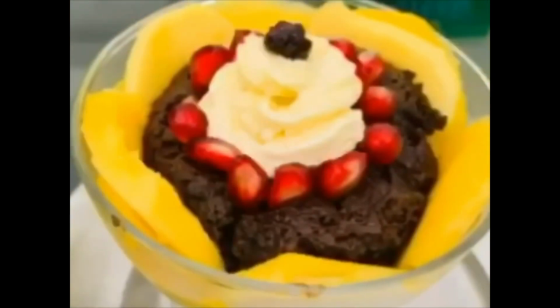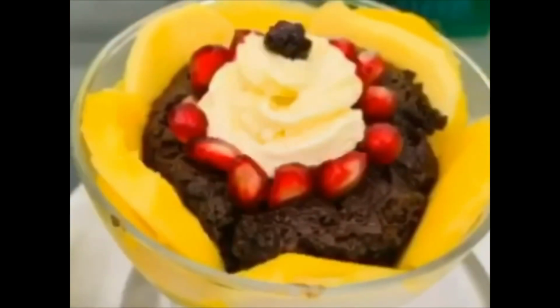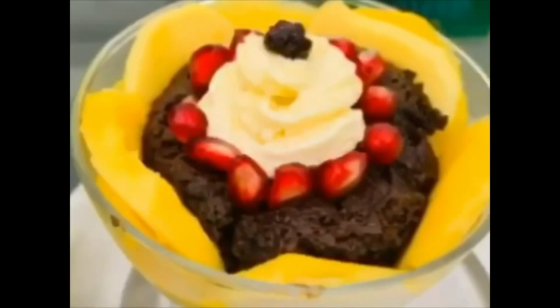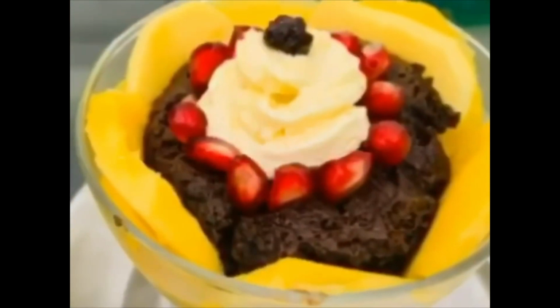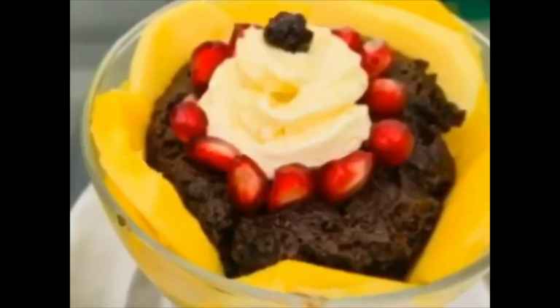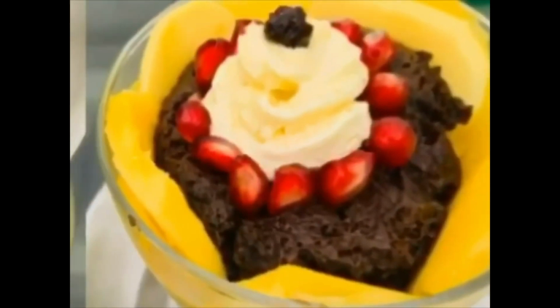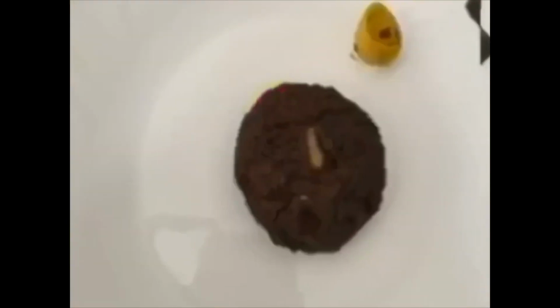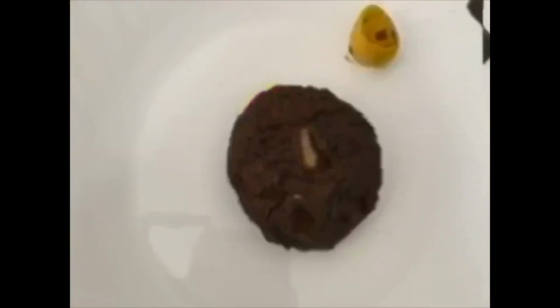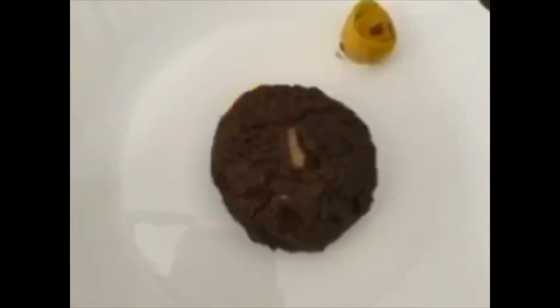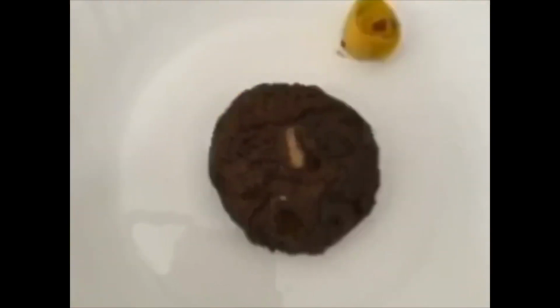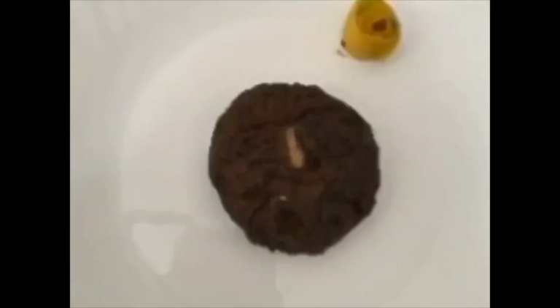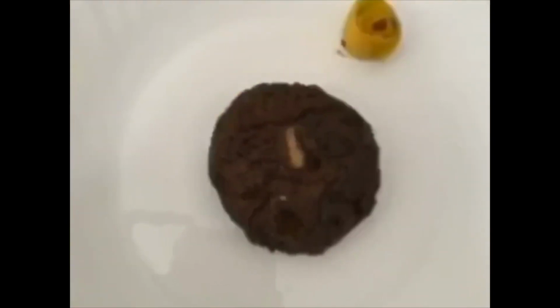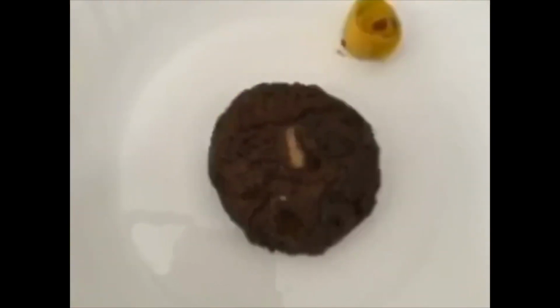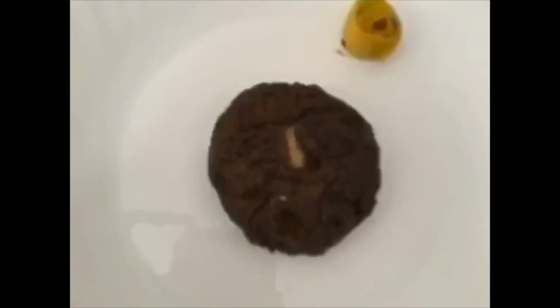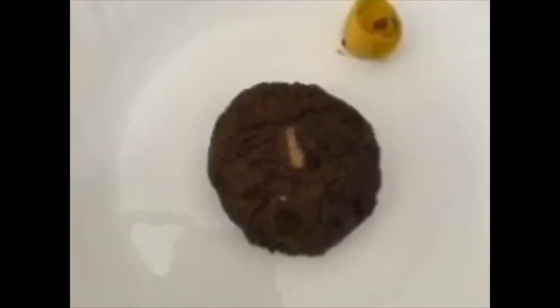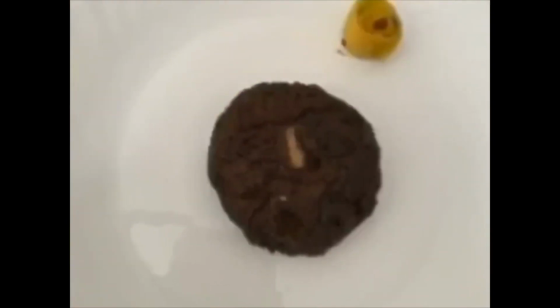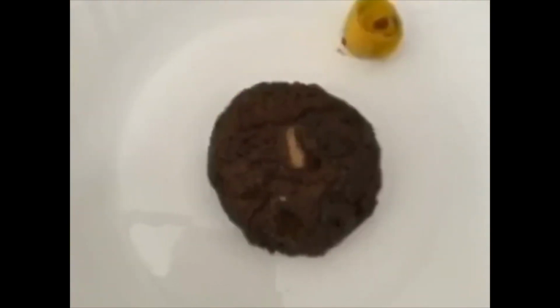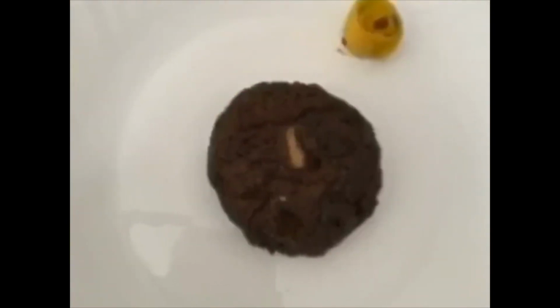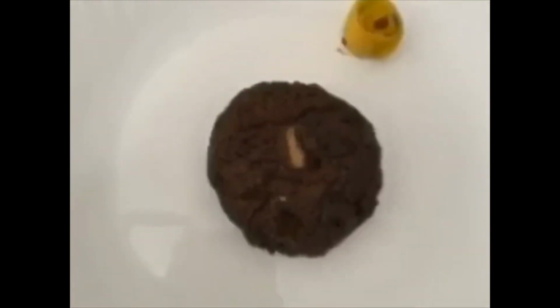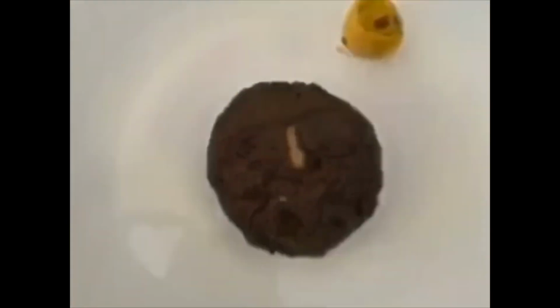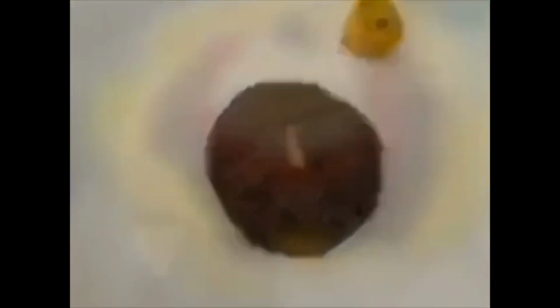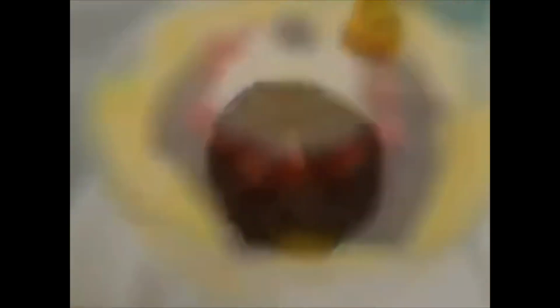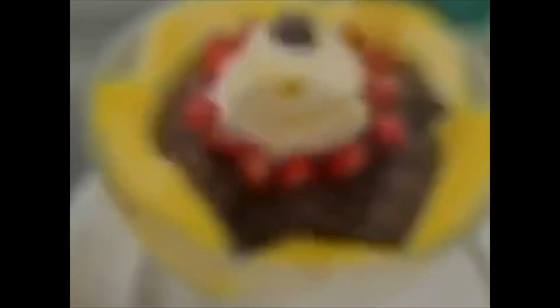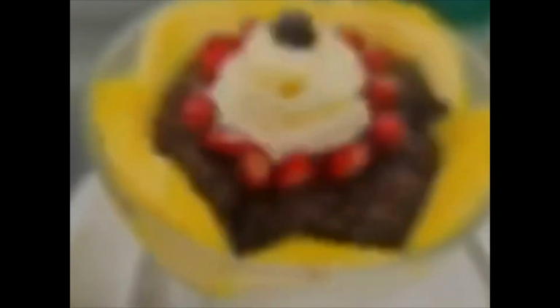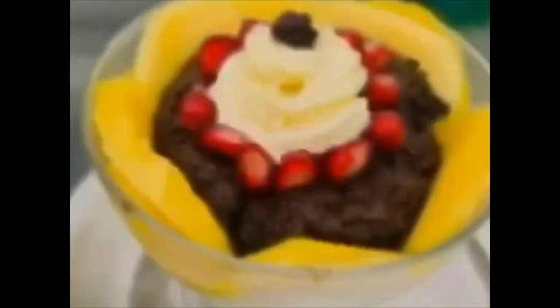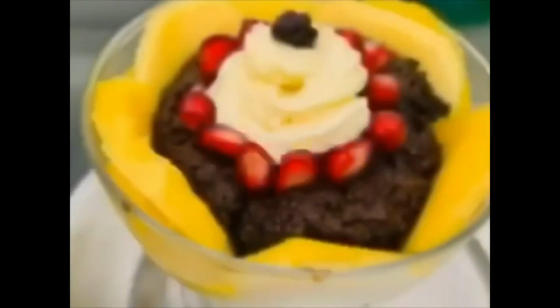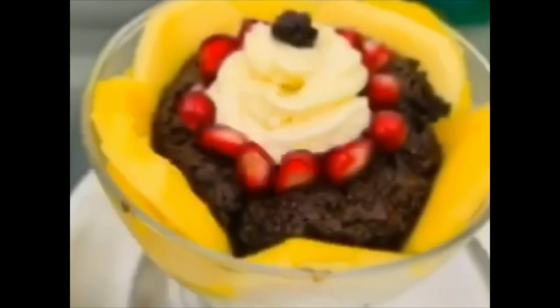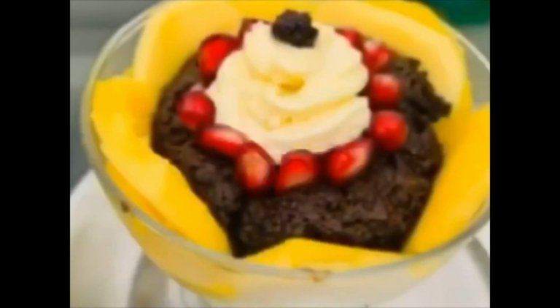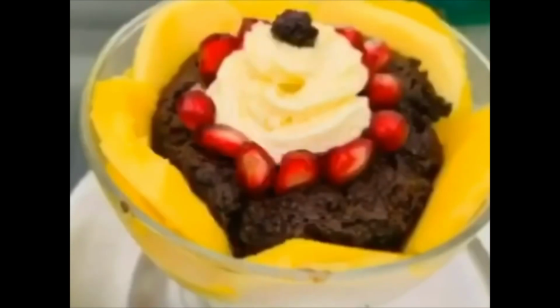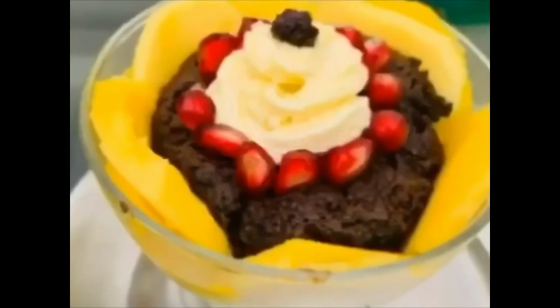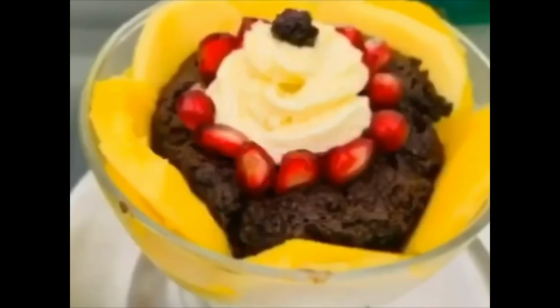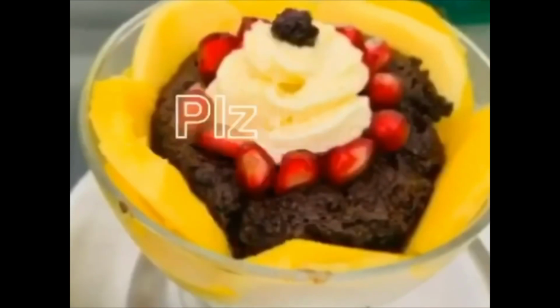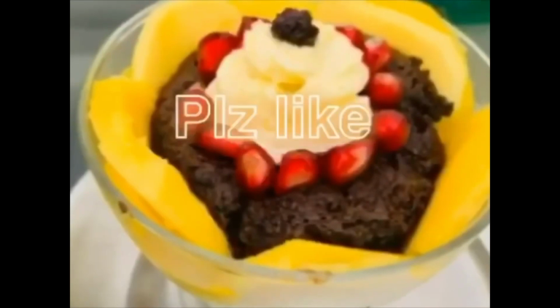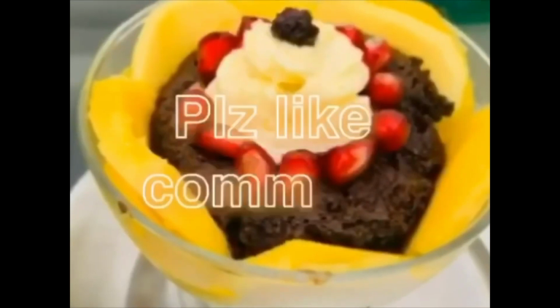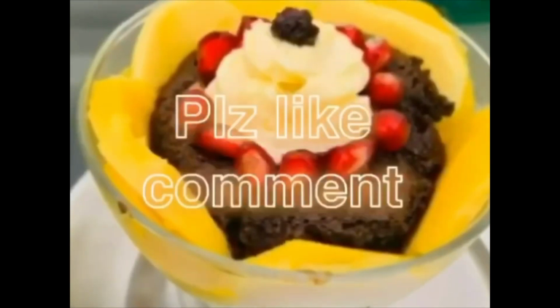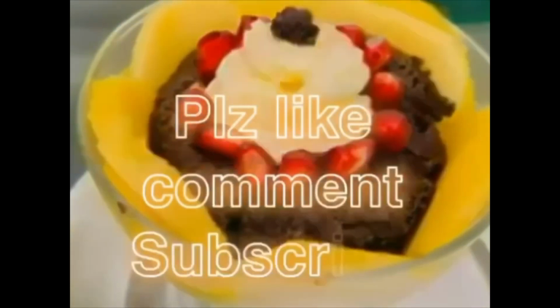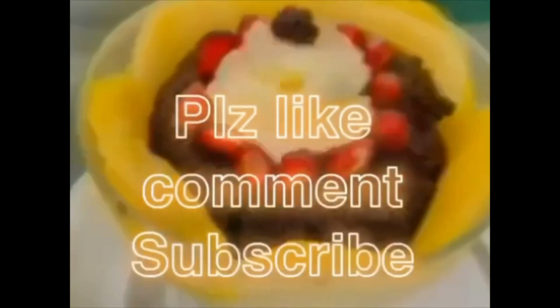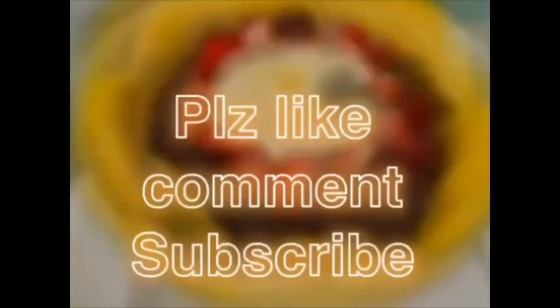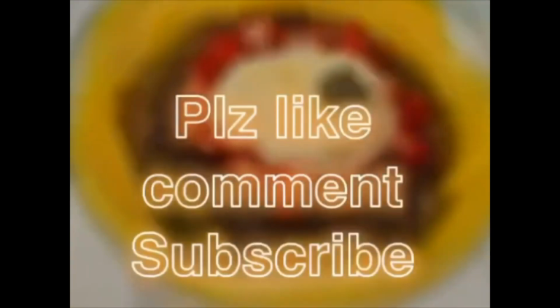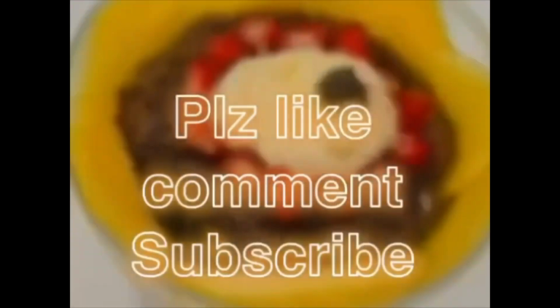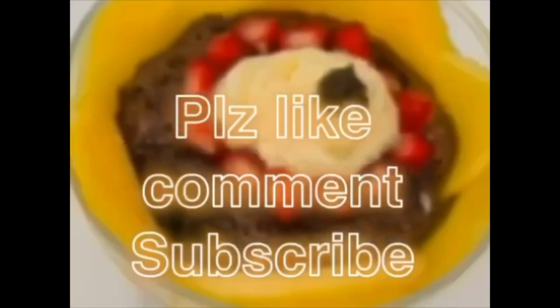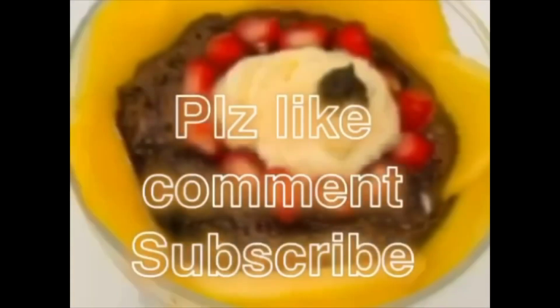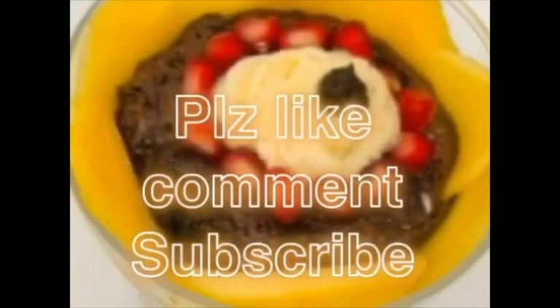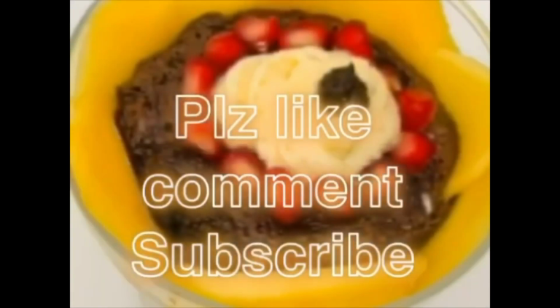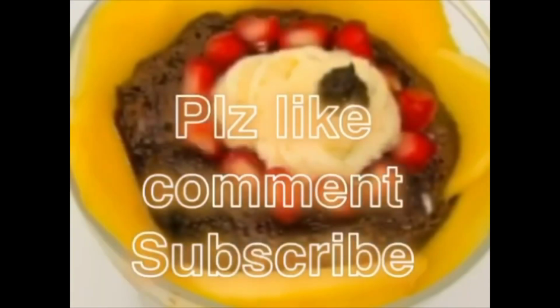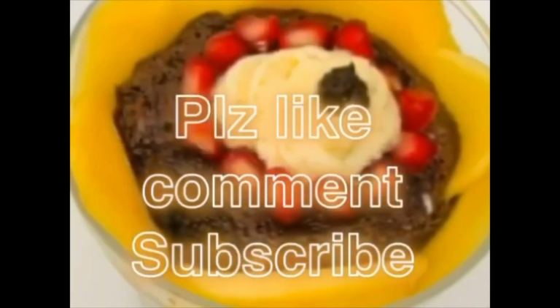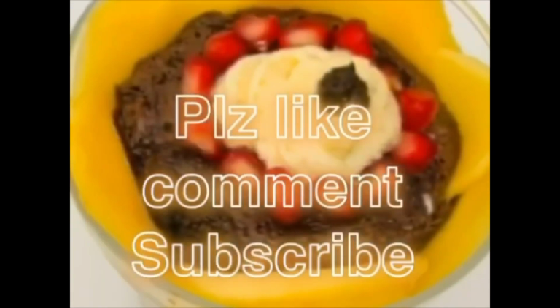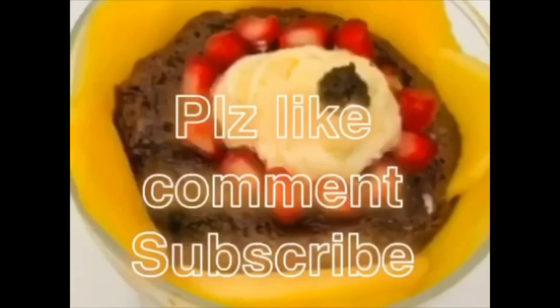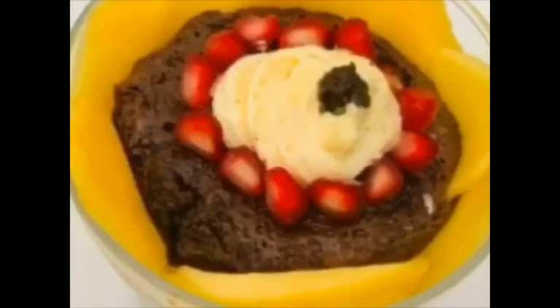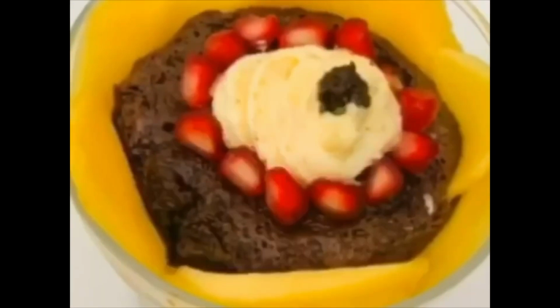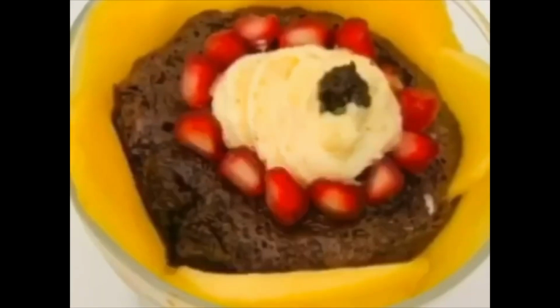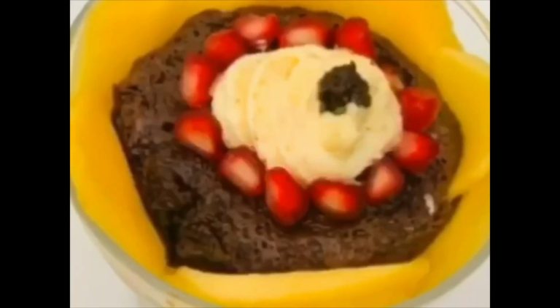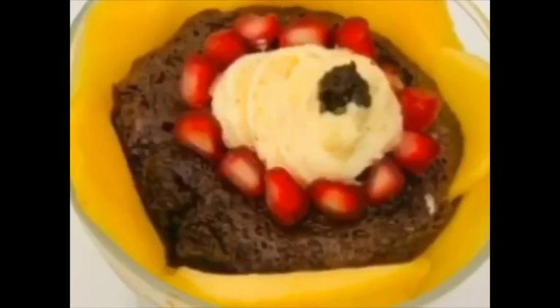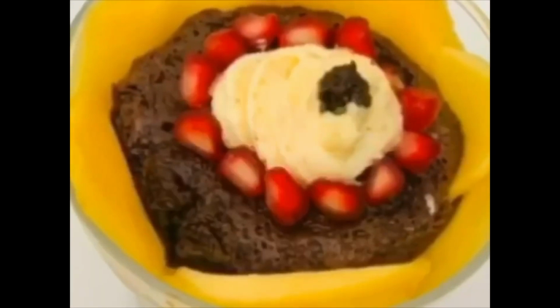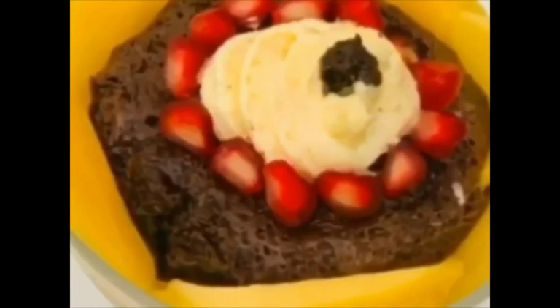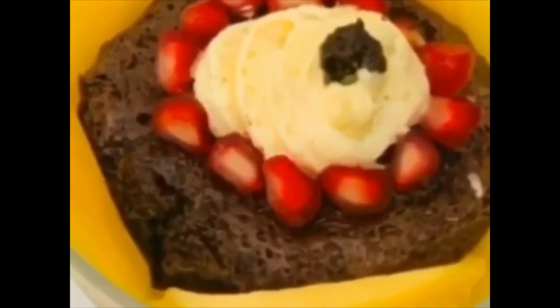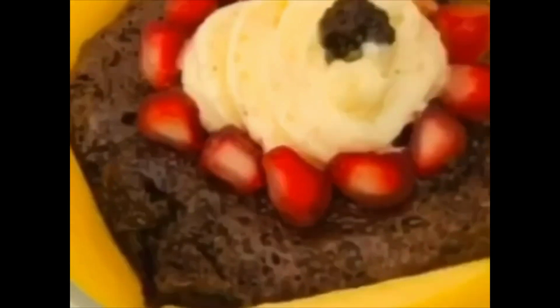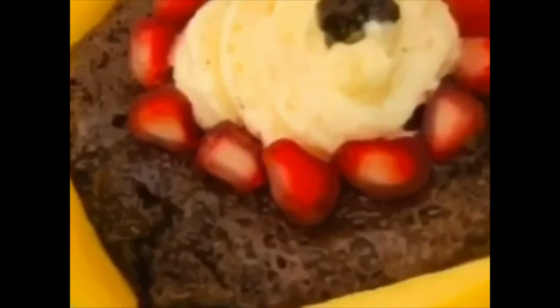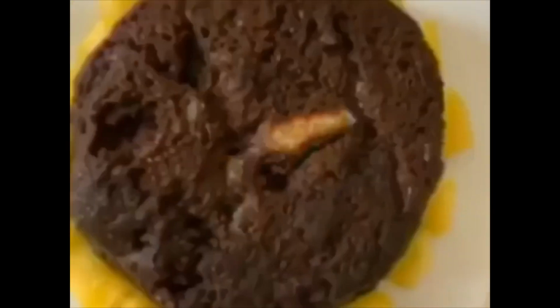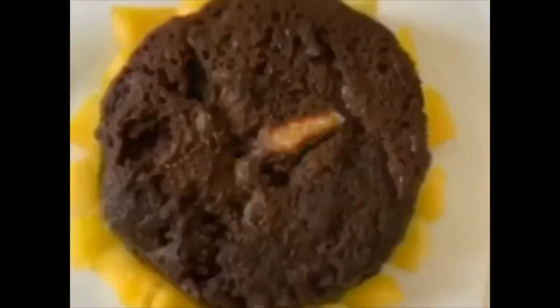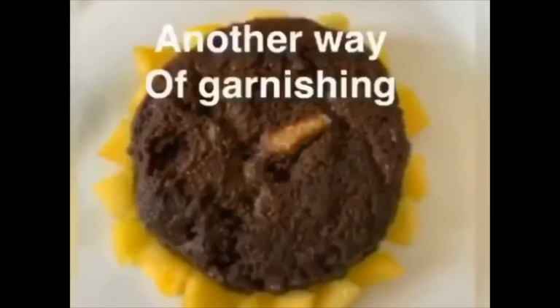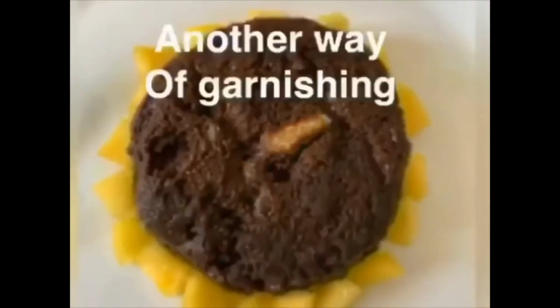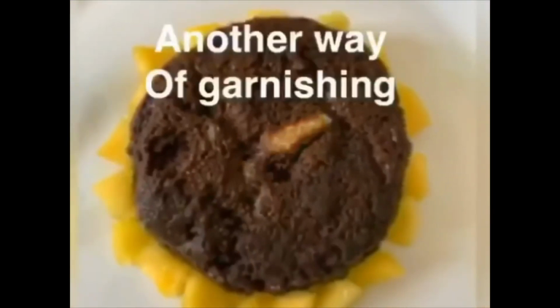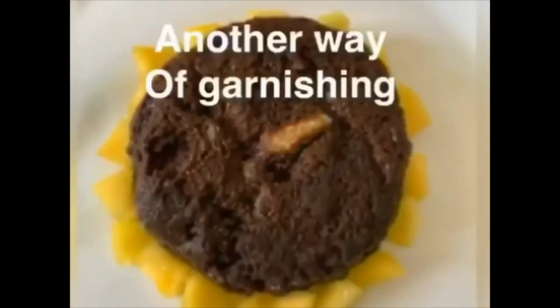I hope you have liked my recipe. Please don't forget to like, comment, and subscribe. Thank you.